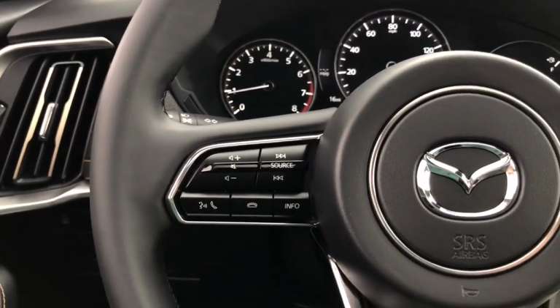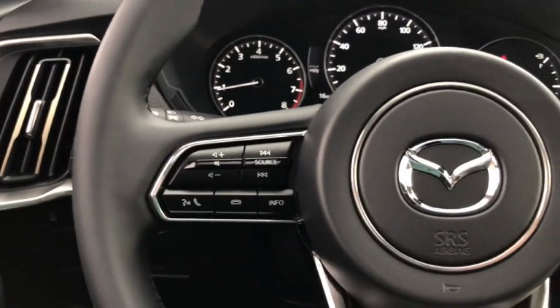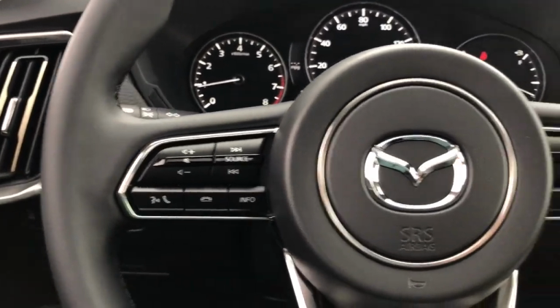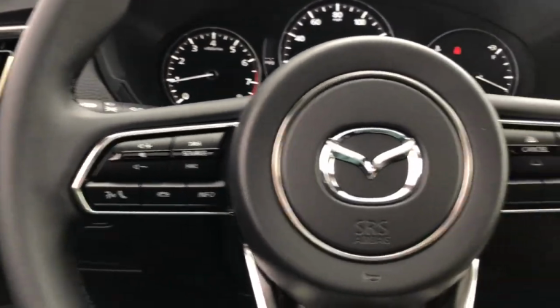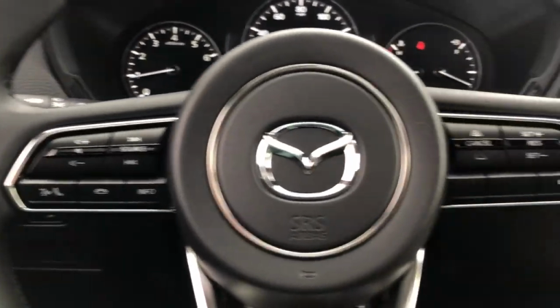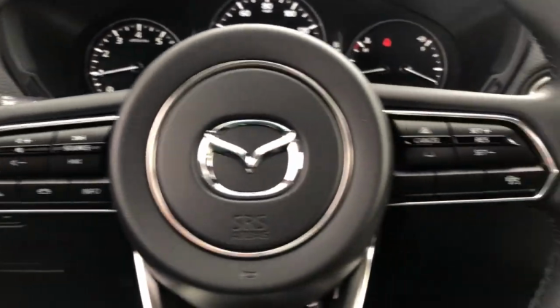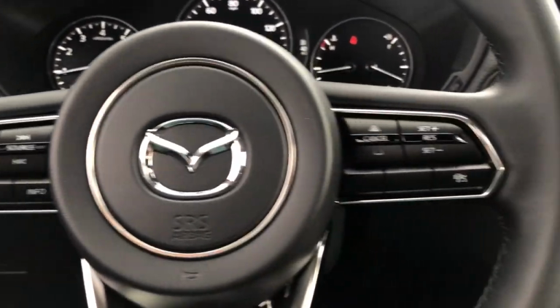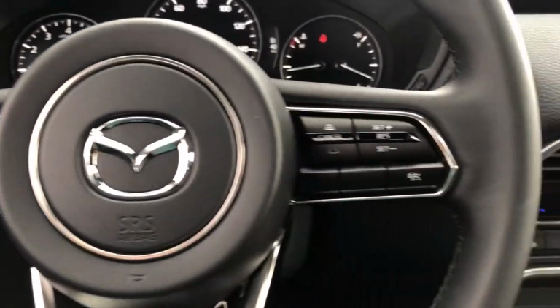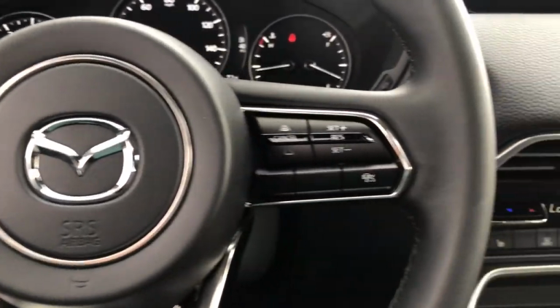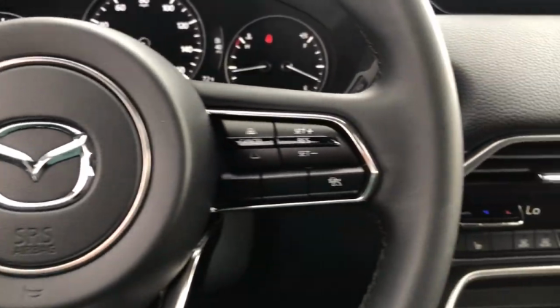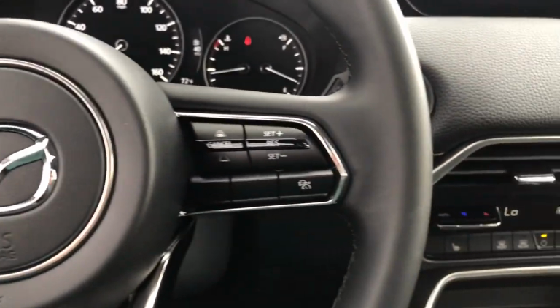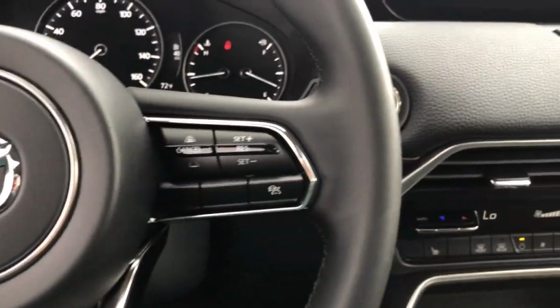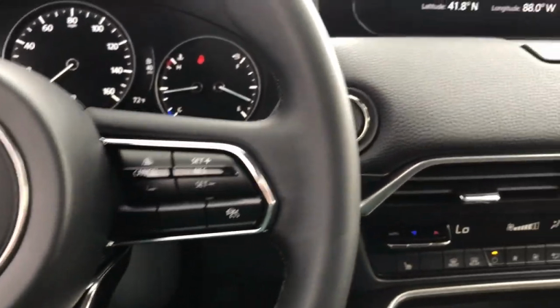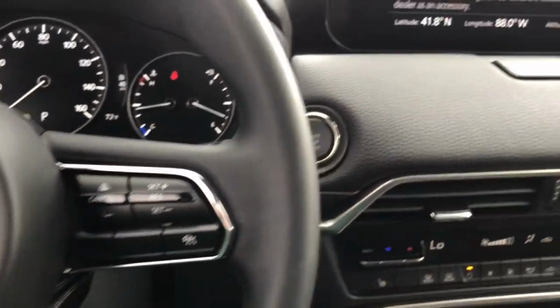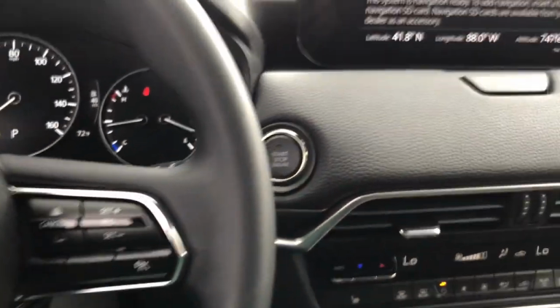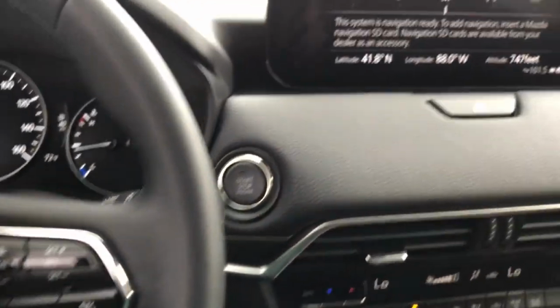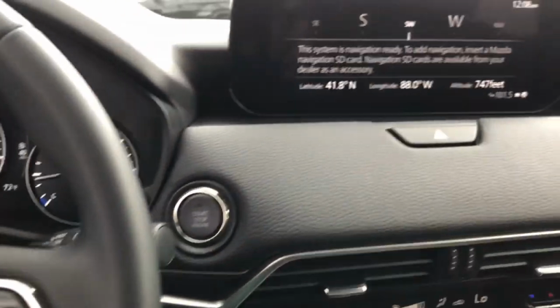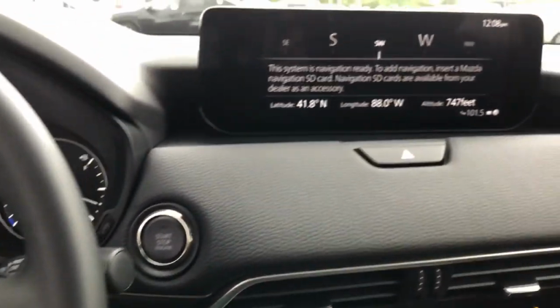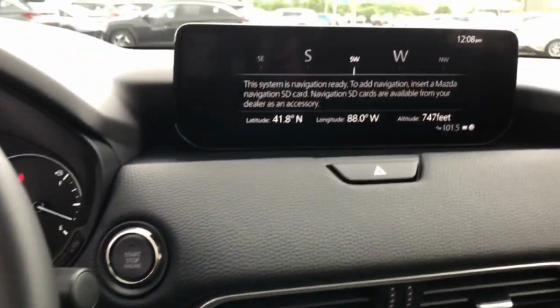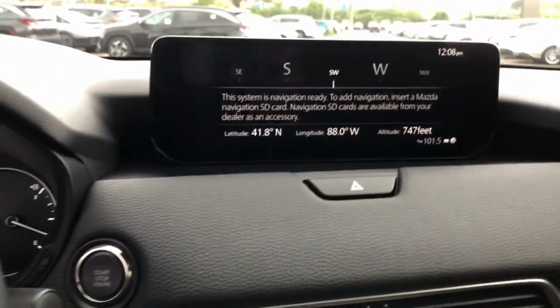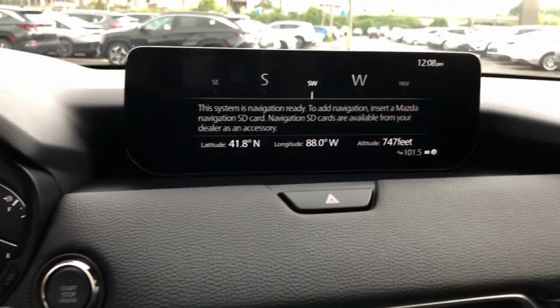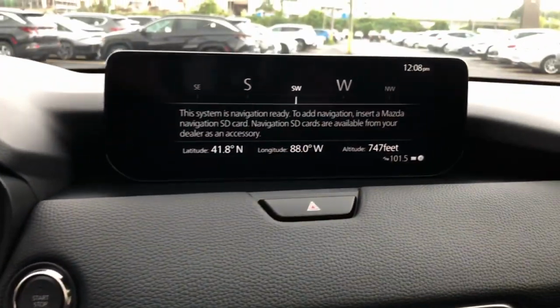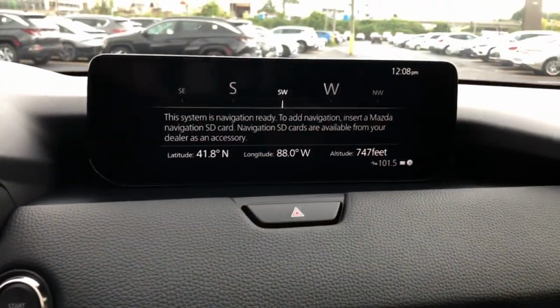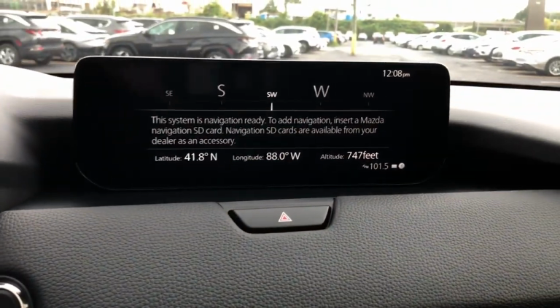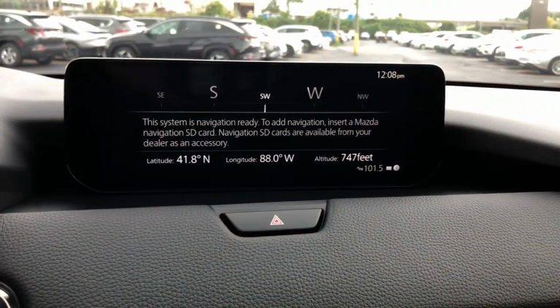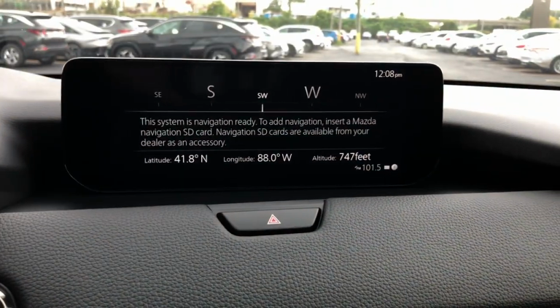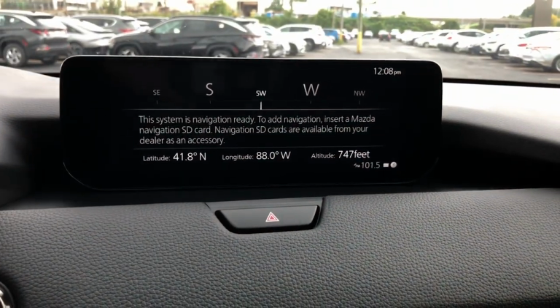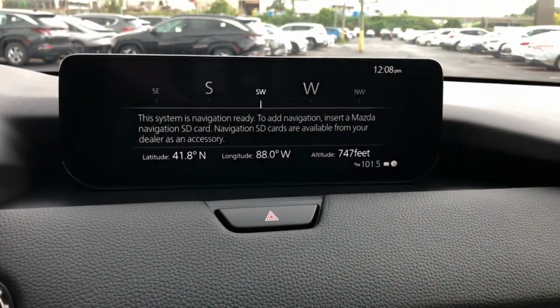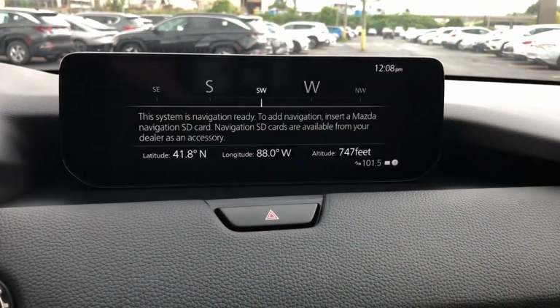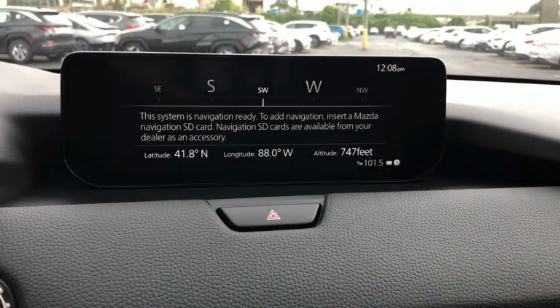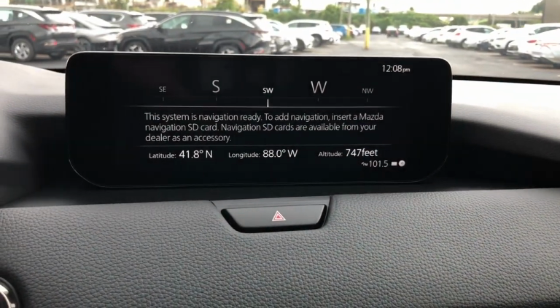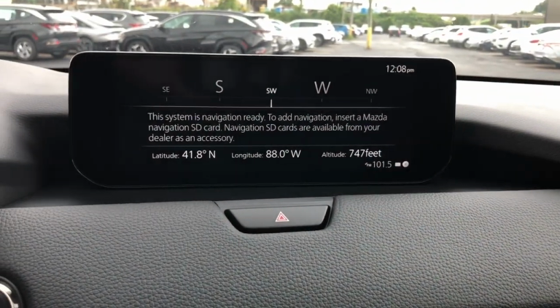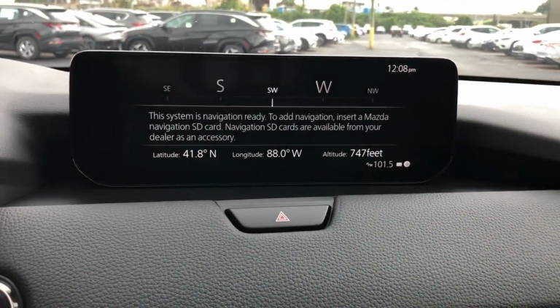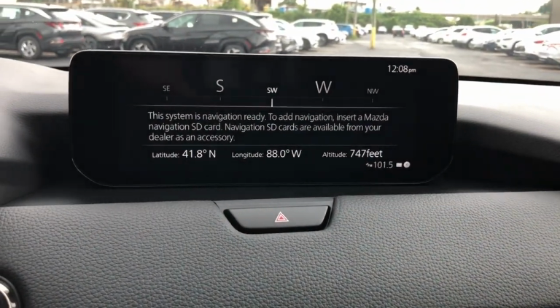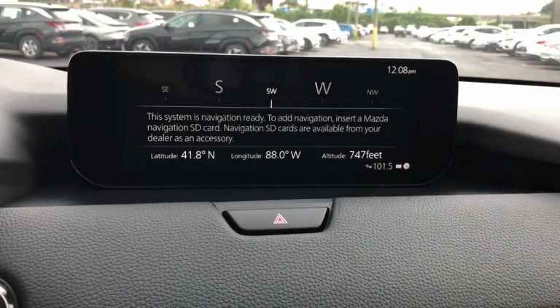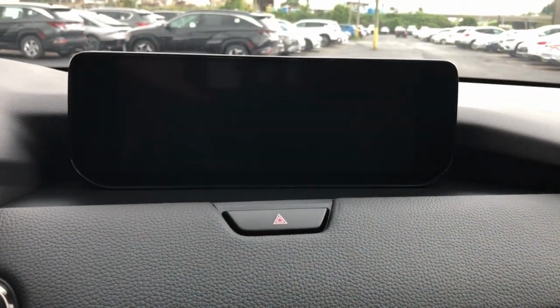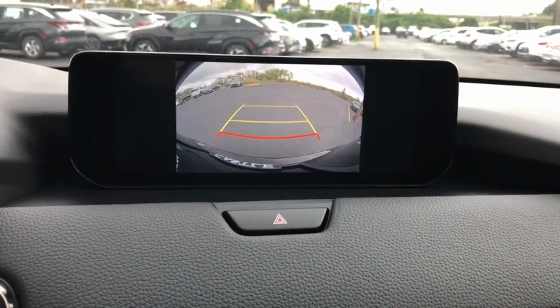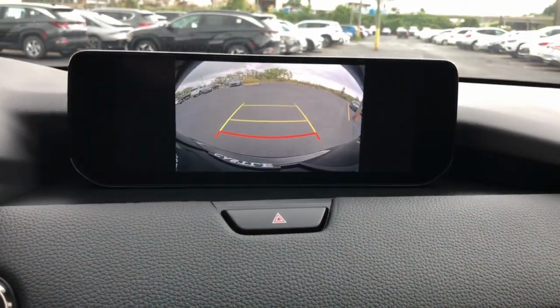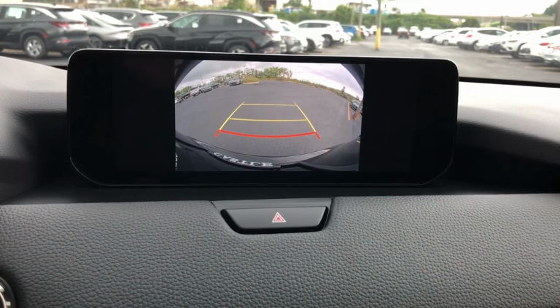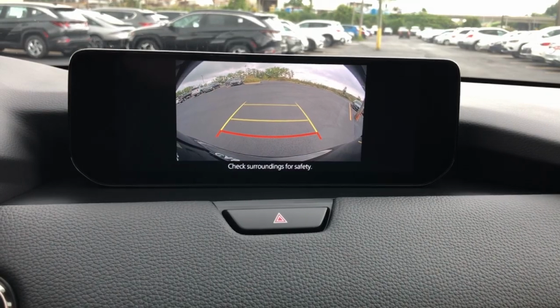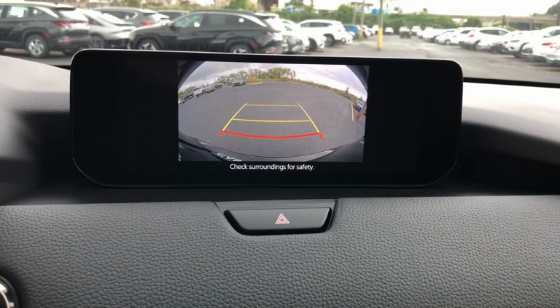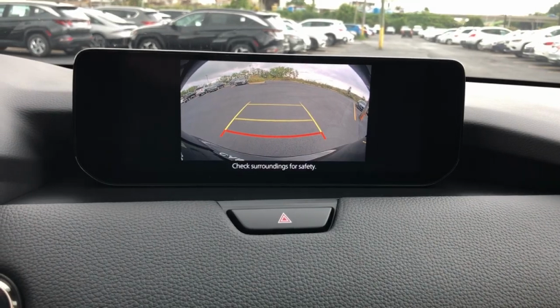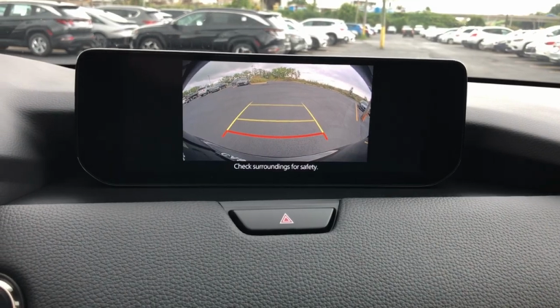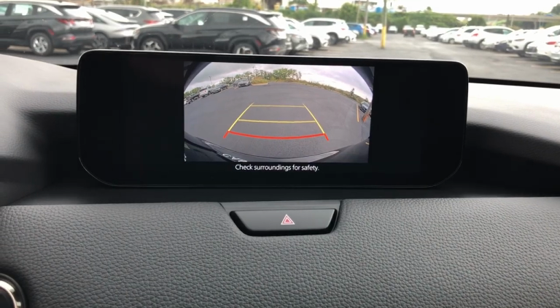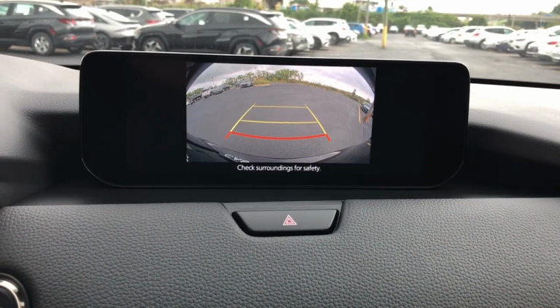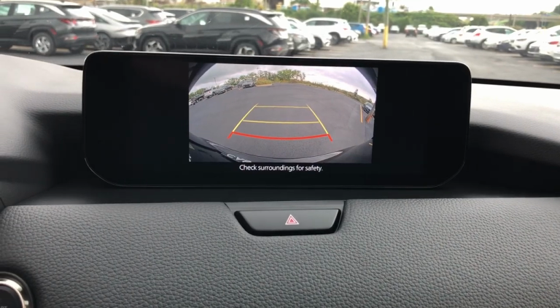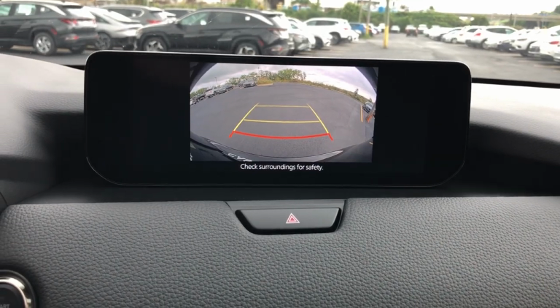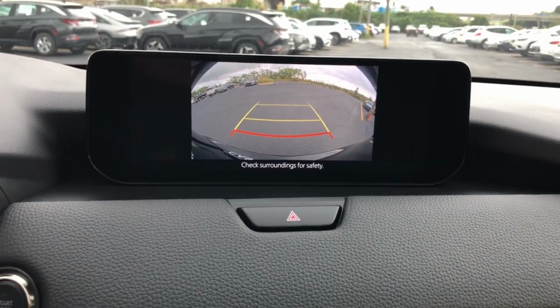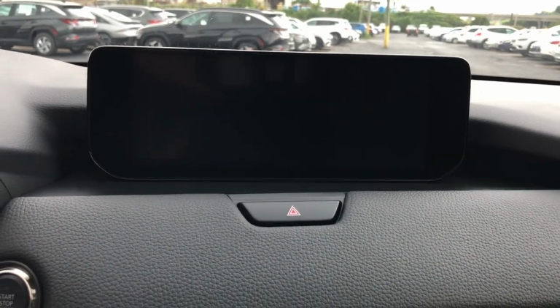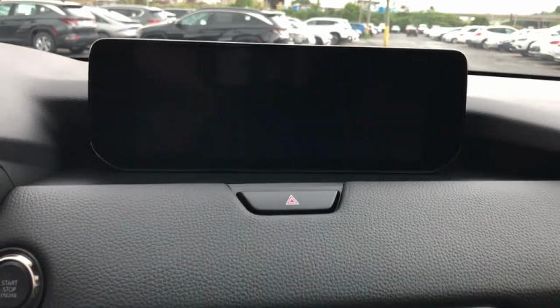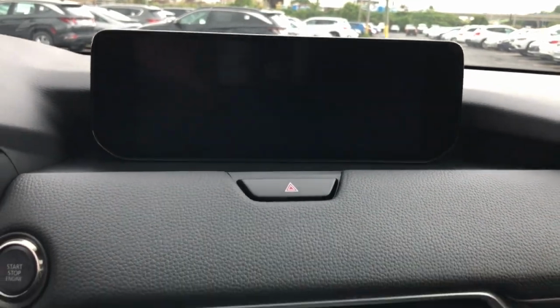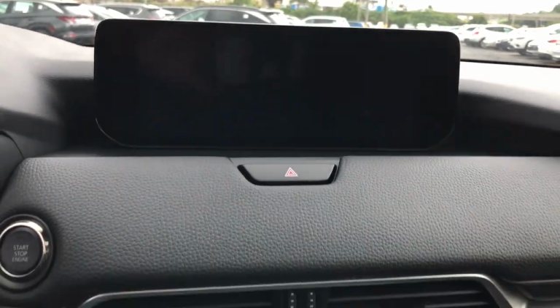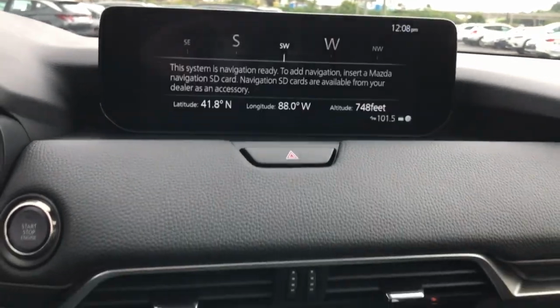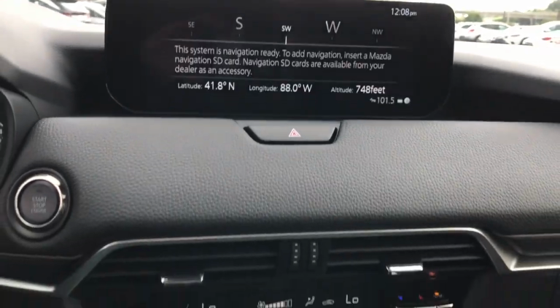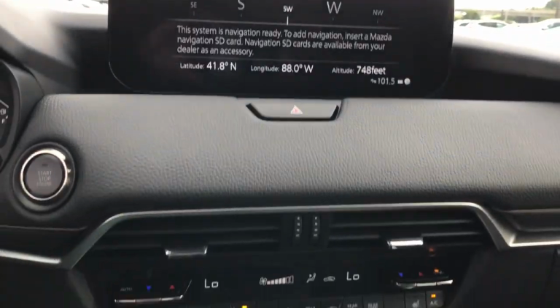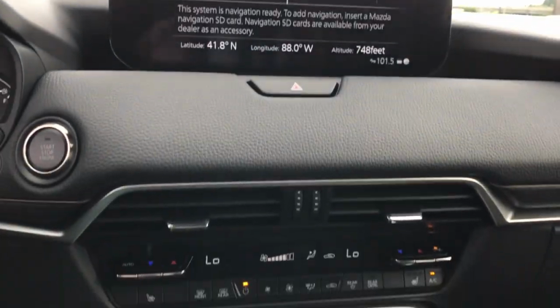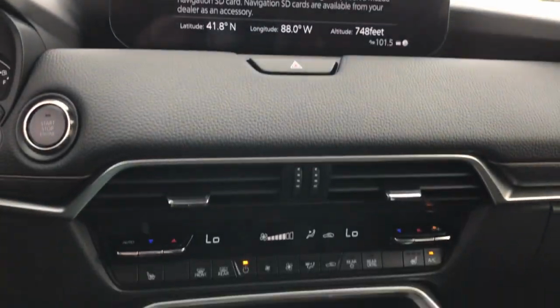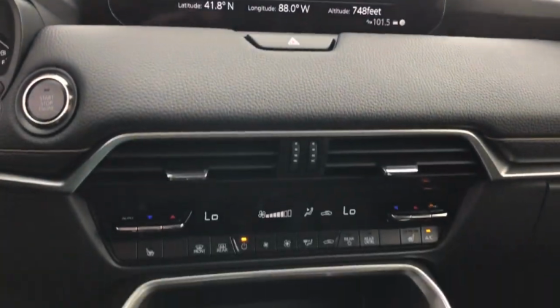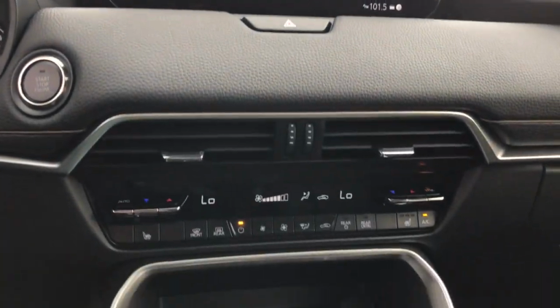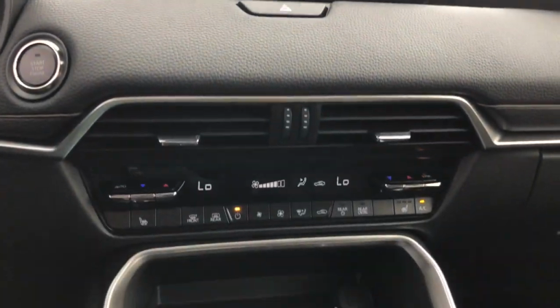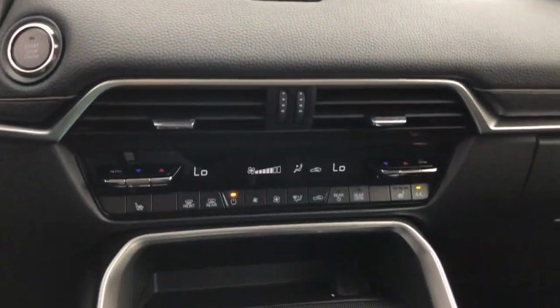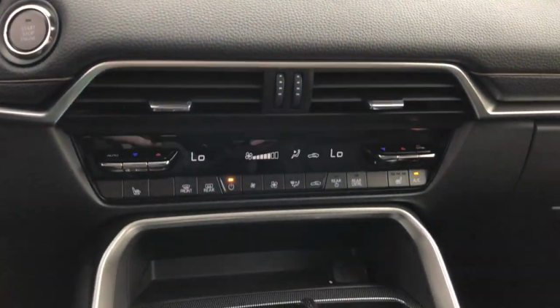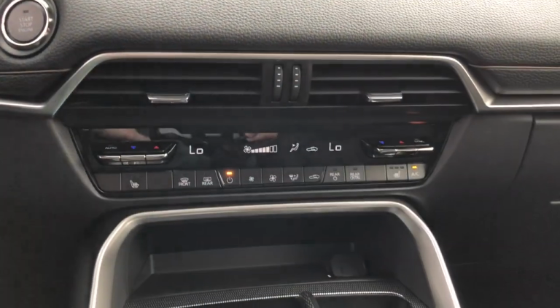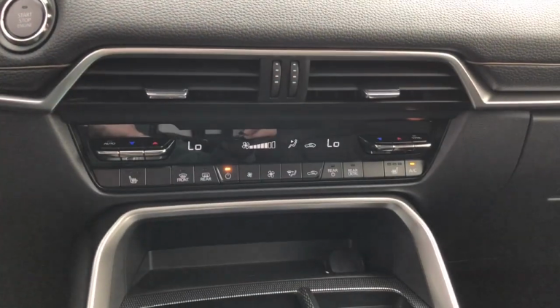Keyless entry, power liftgate, heated mirrors, backup camera, and power passenger seat.